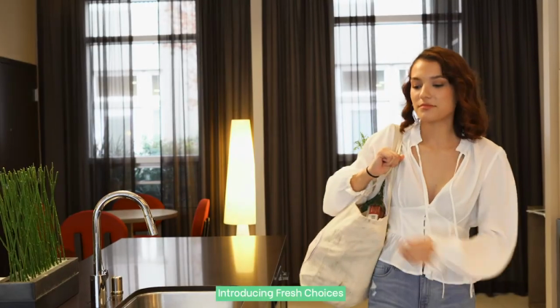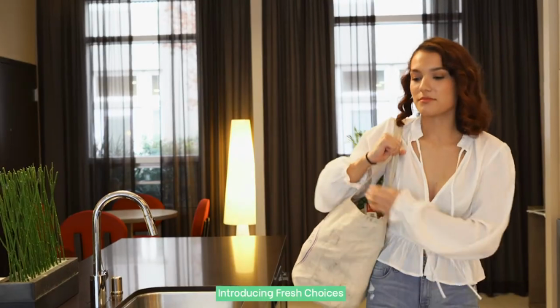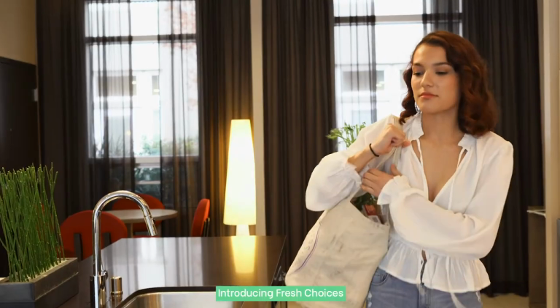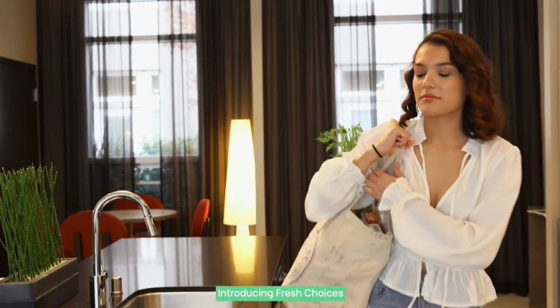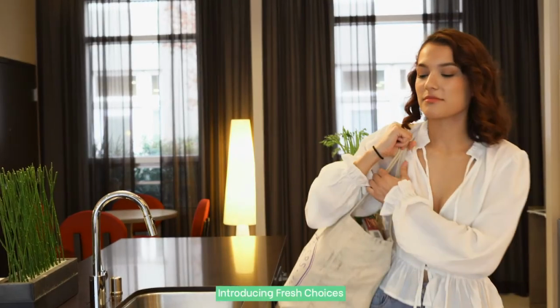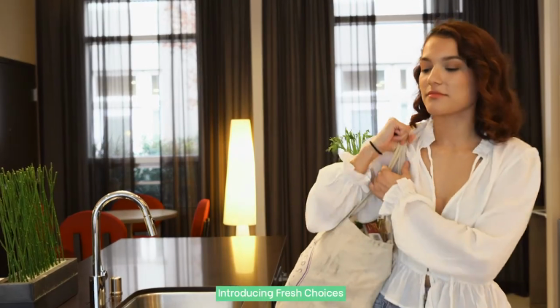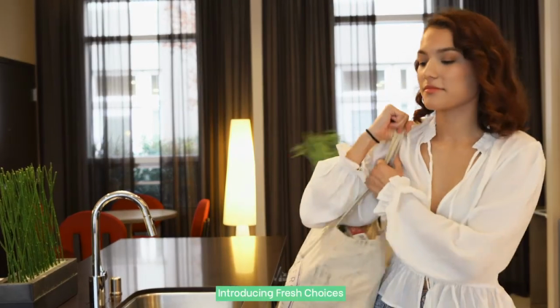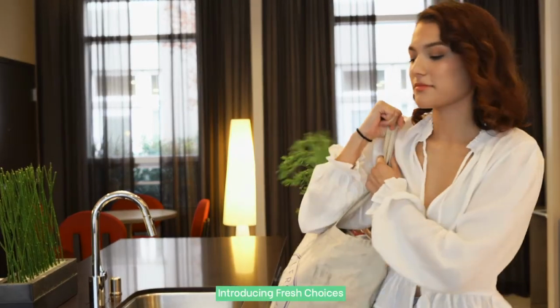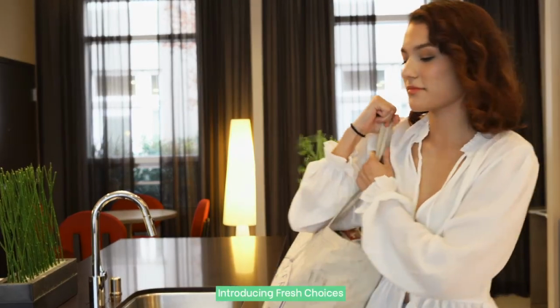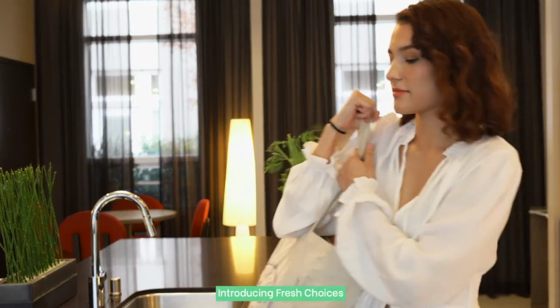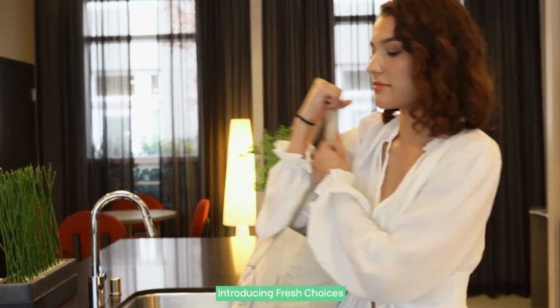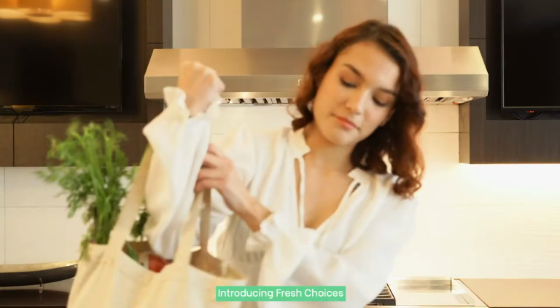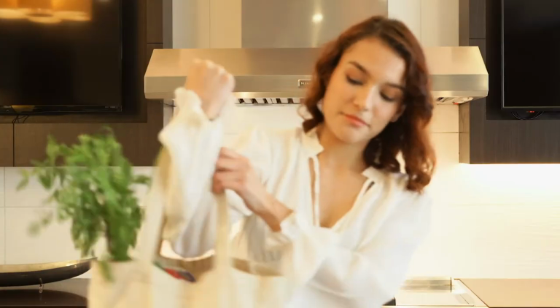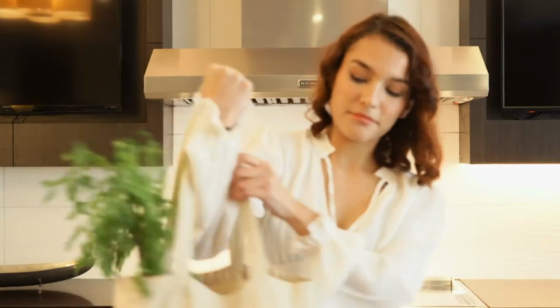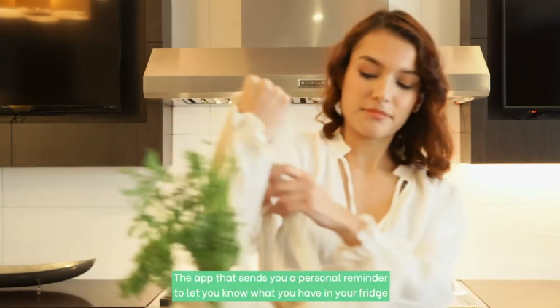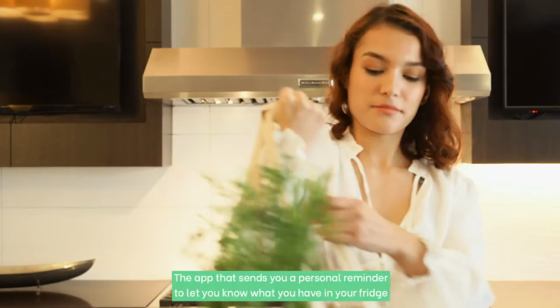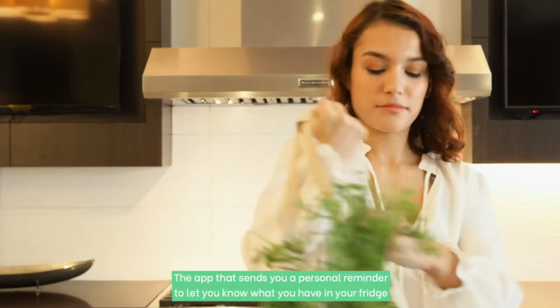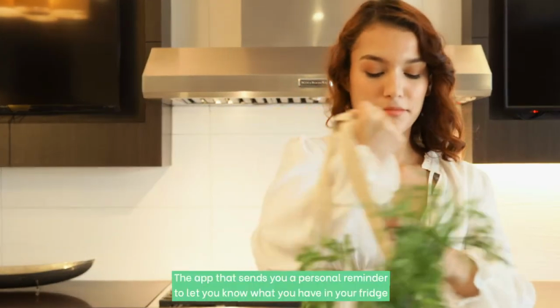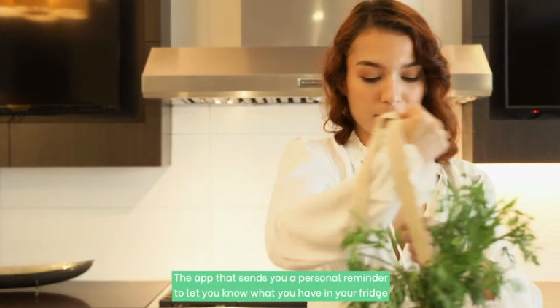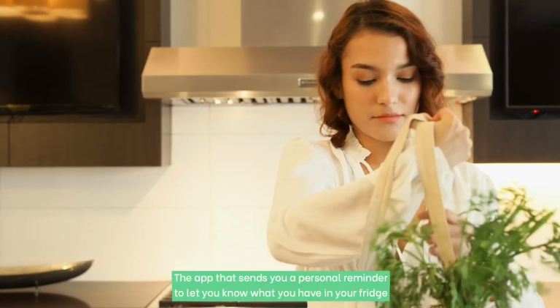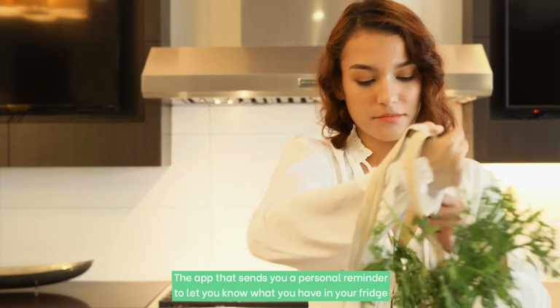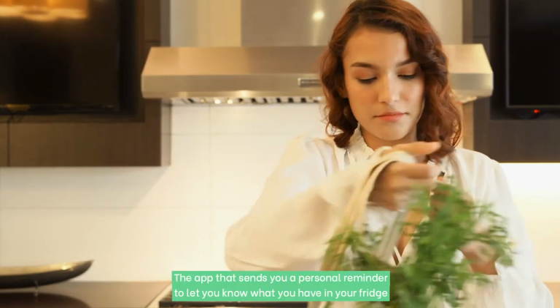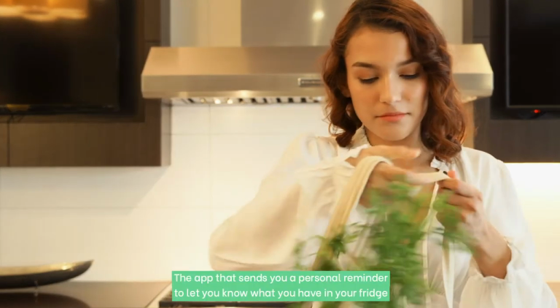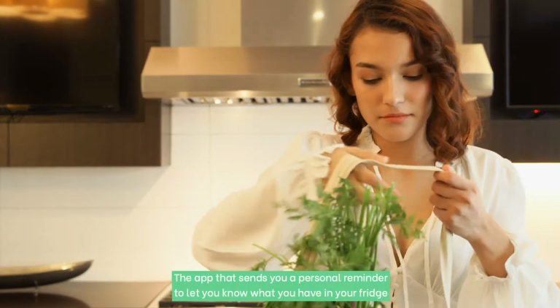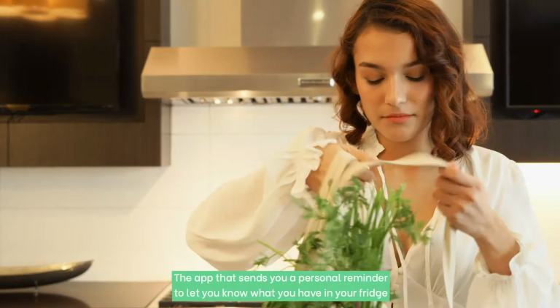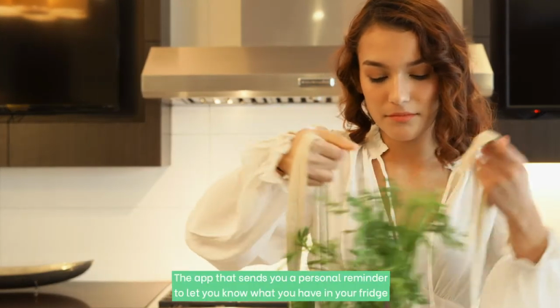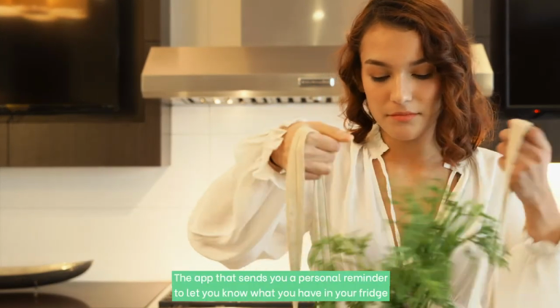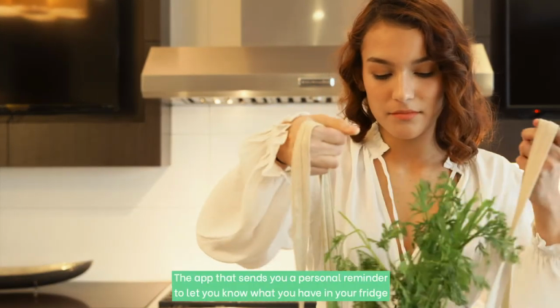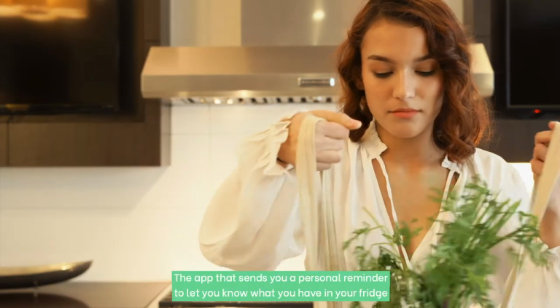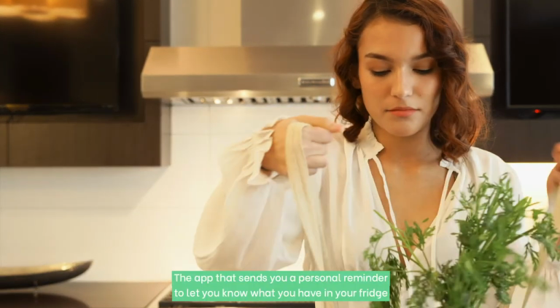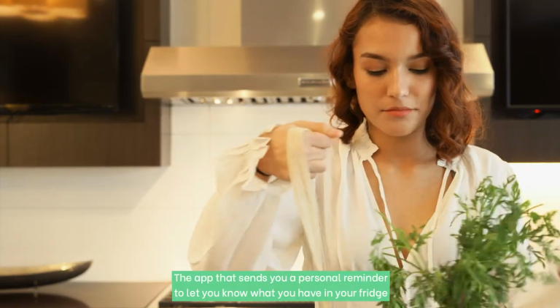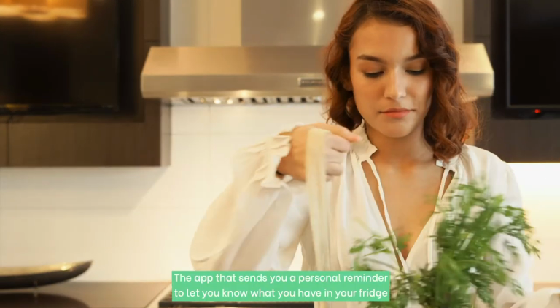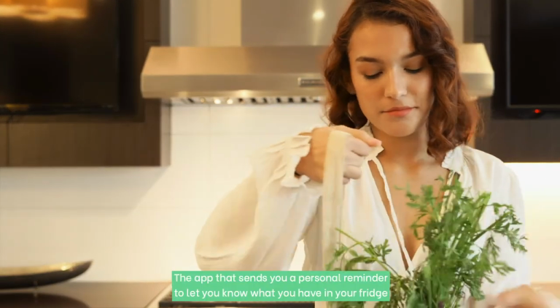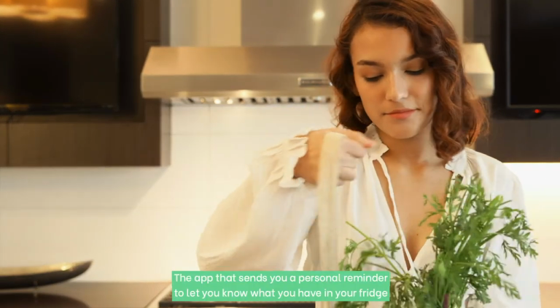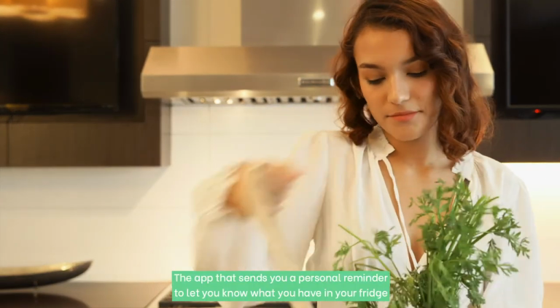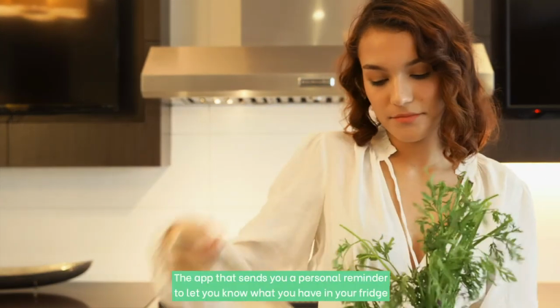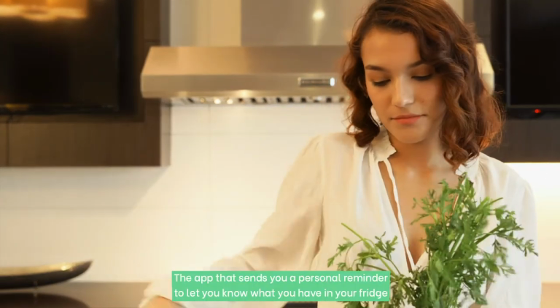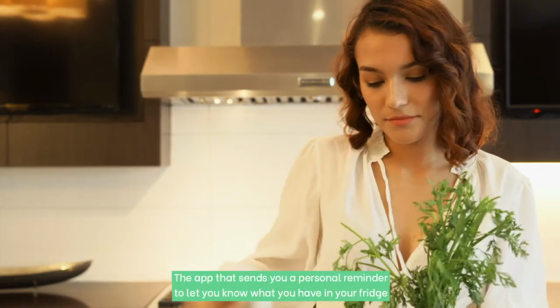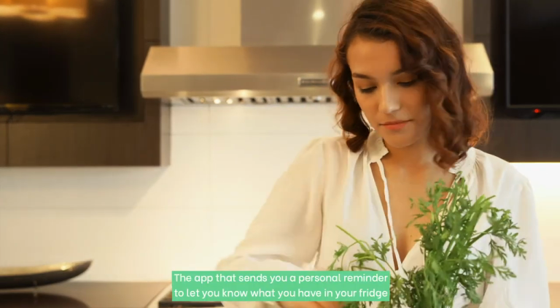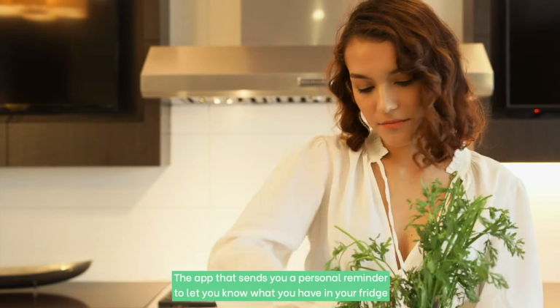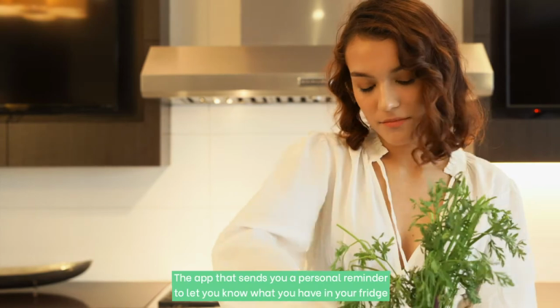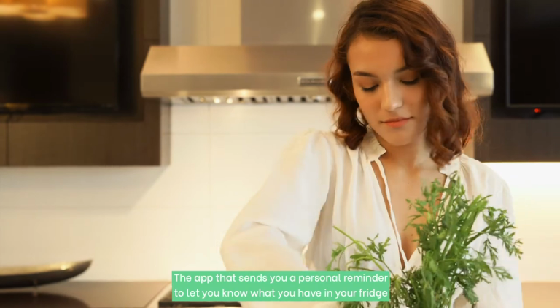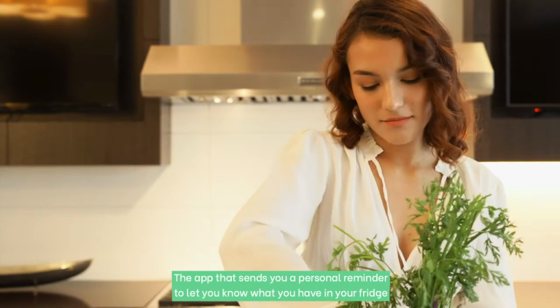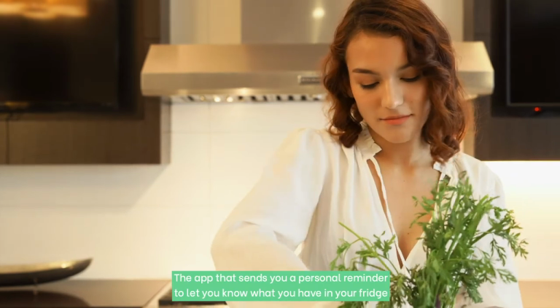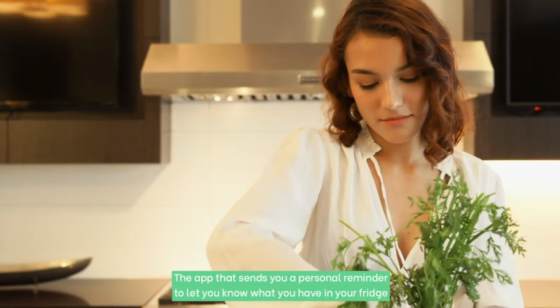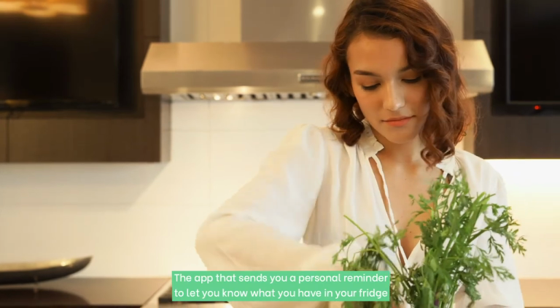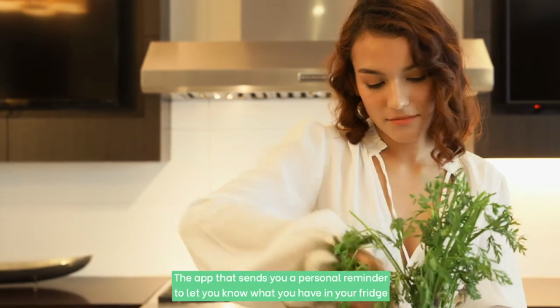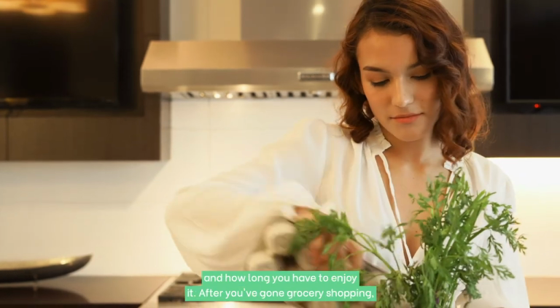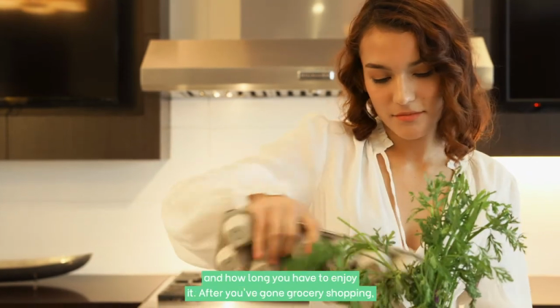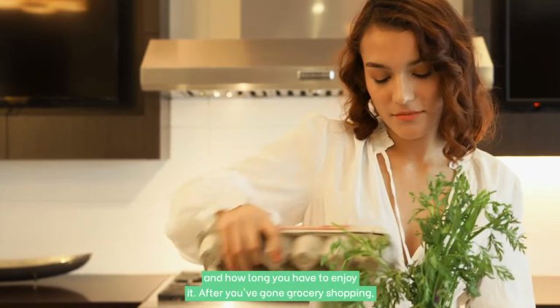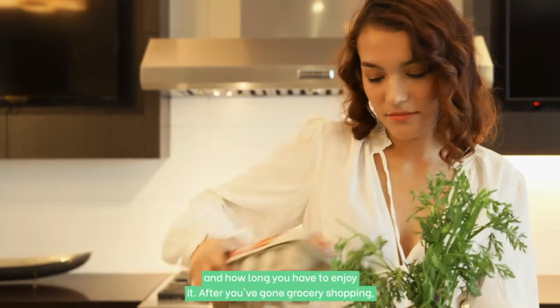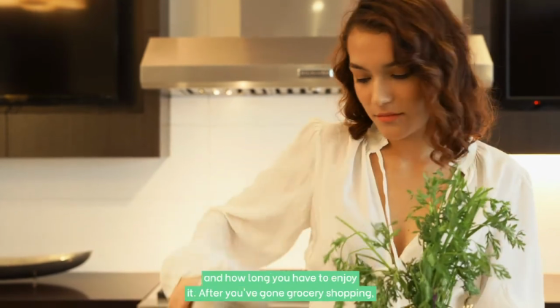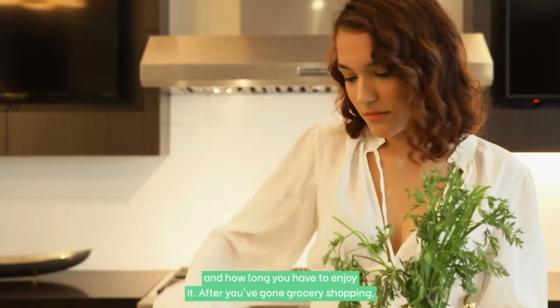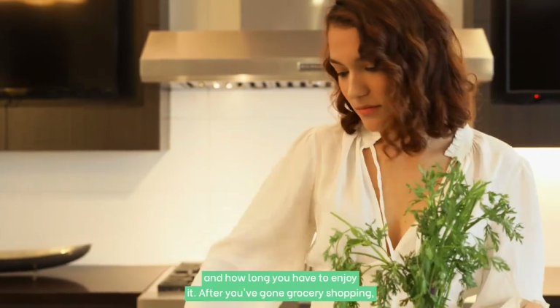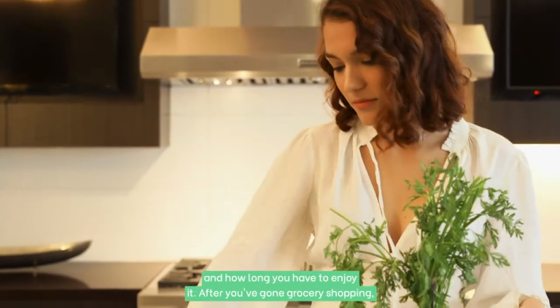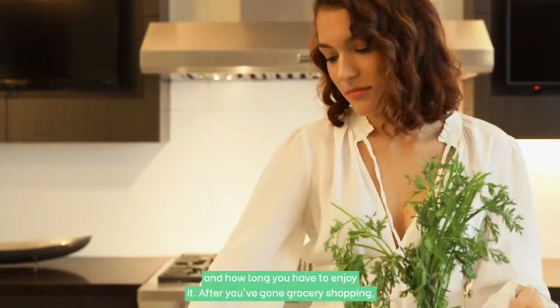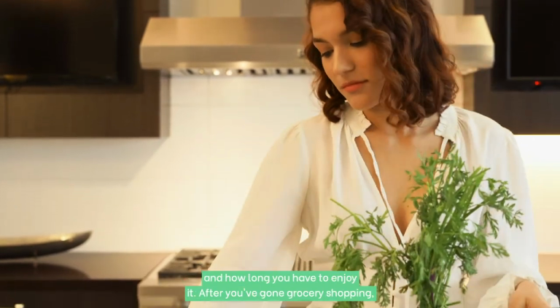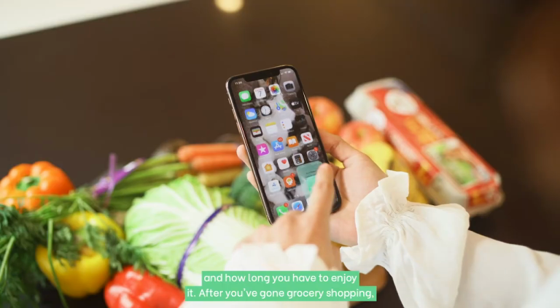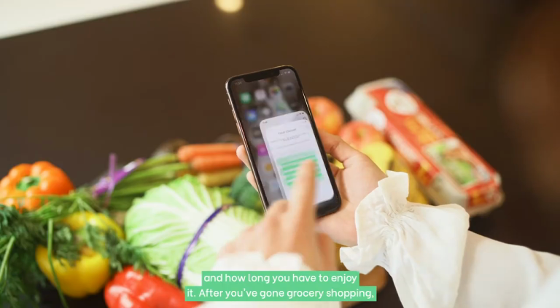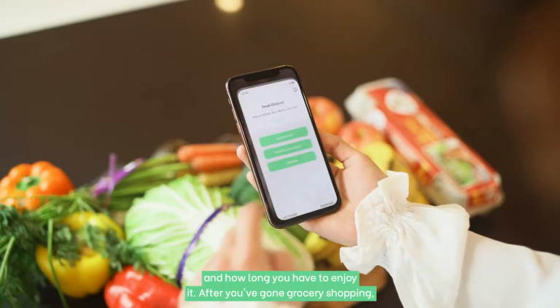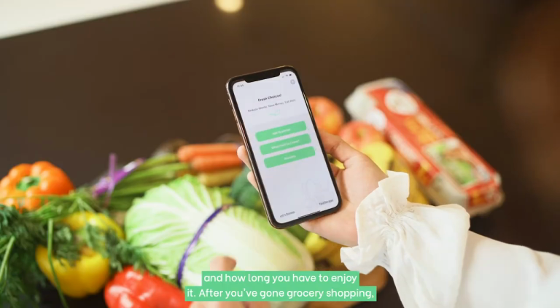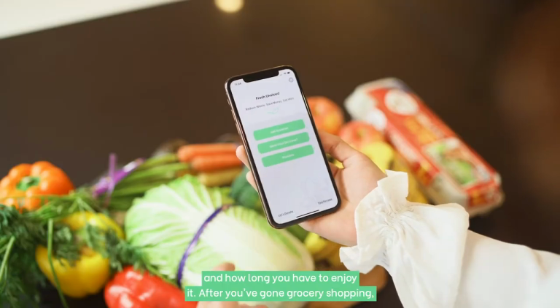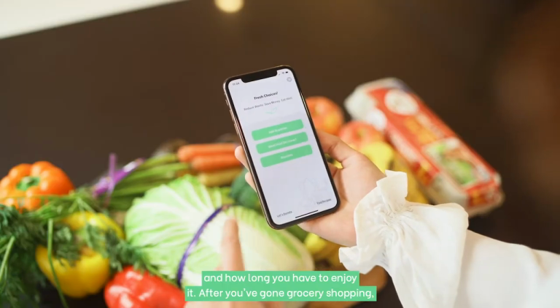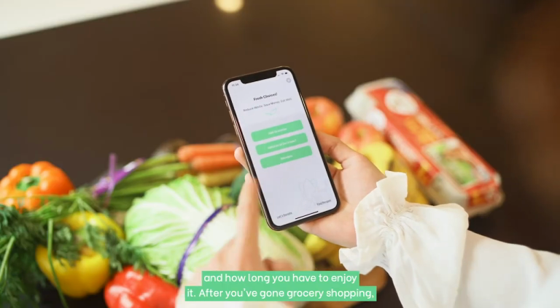Introducing Fresh Choices, the app that sends you a personal reminder to let you know what you have in your fridge and how long you have to enjoy it.